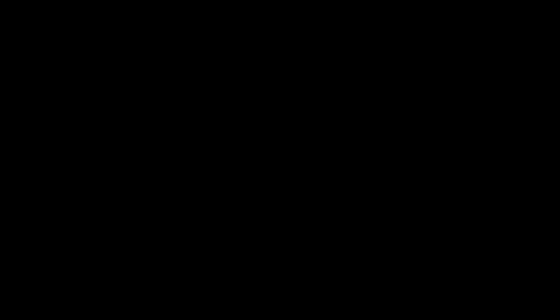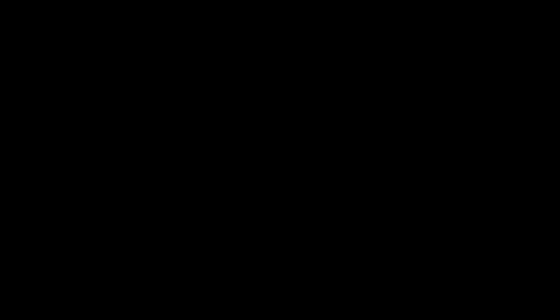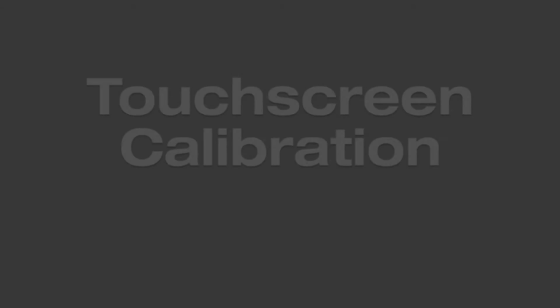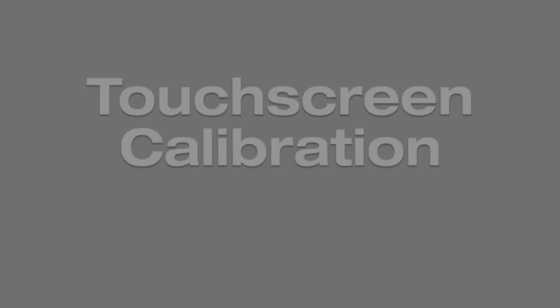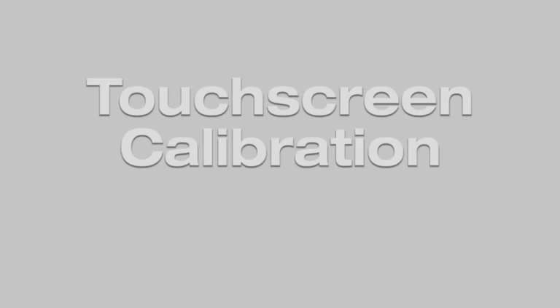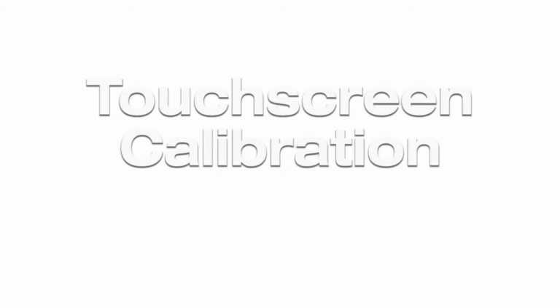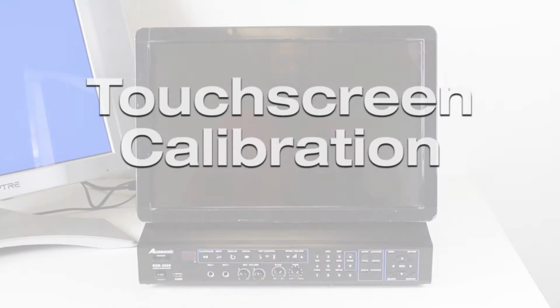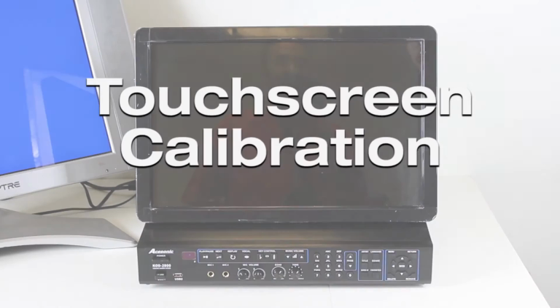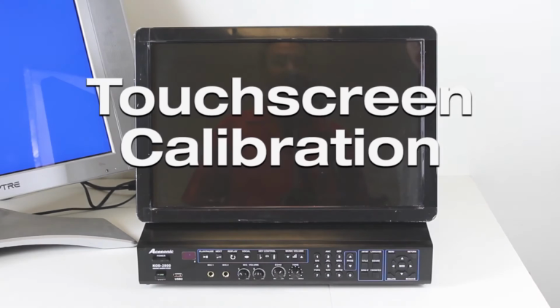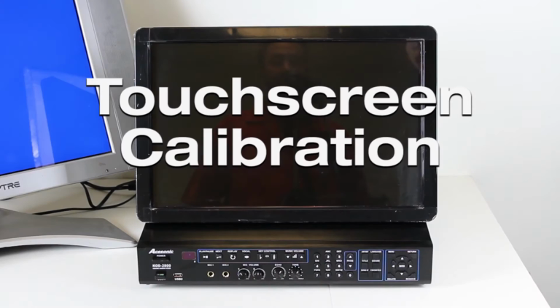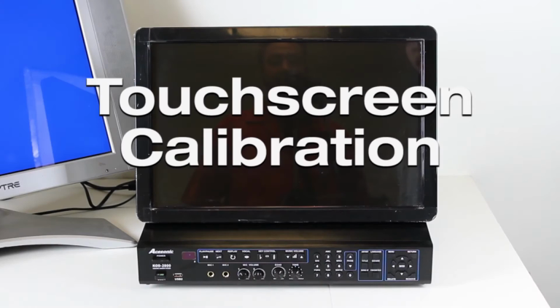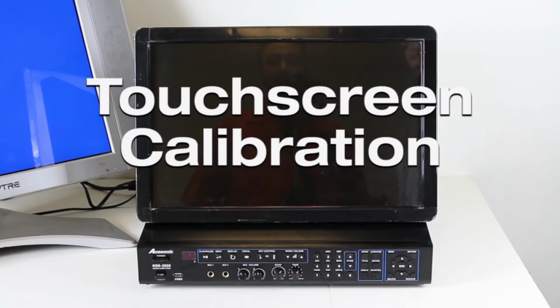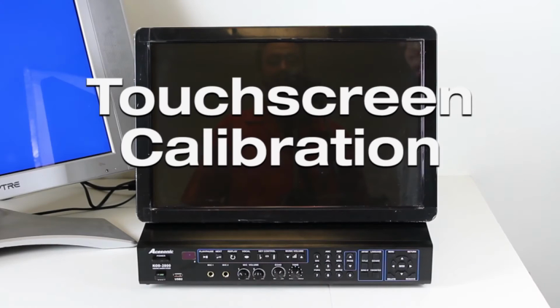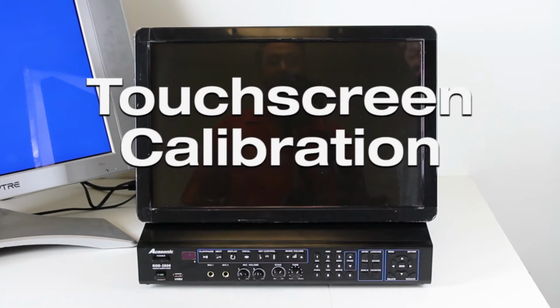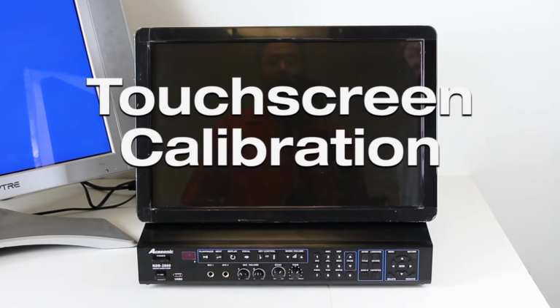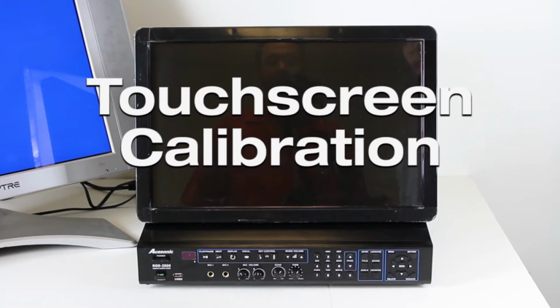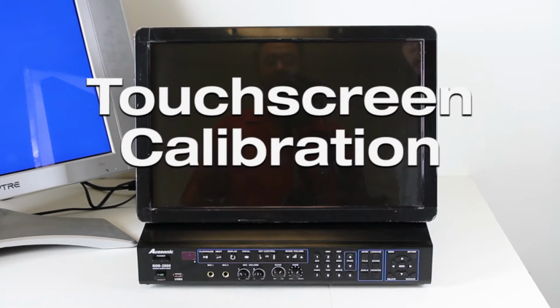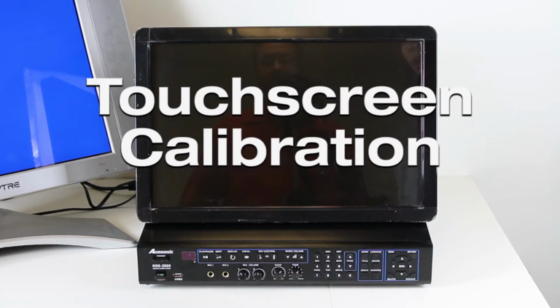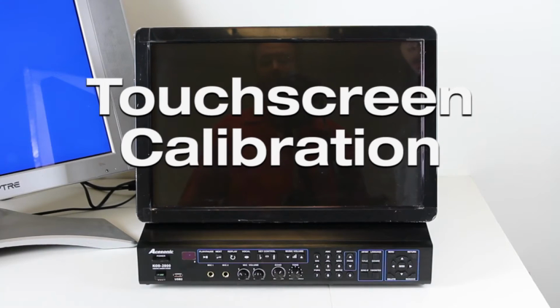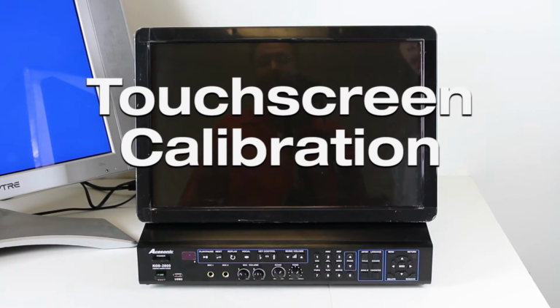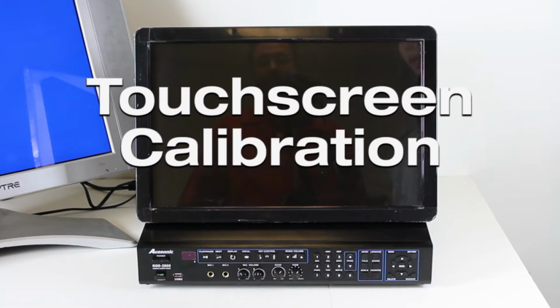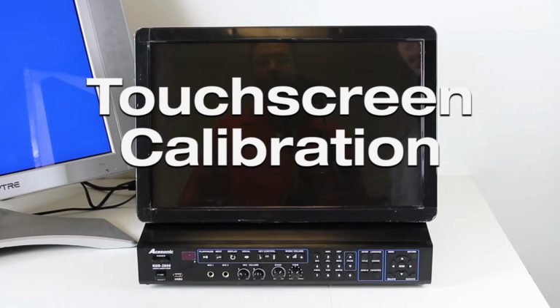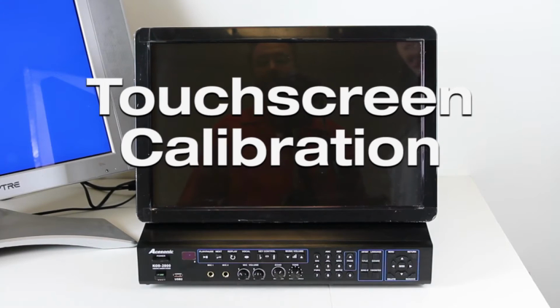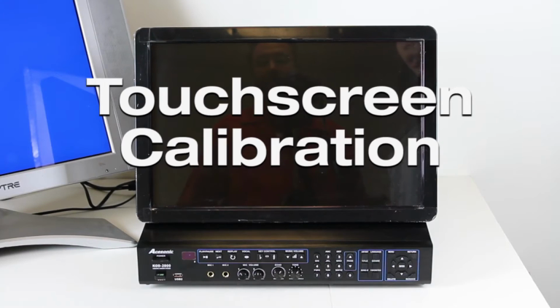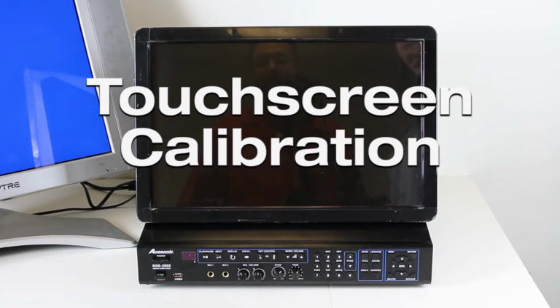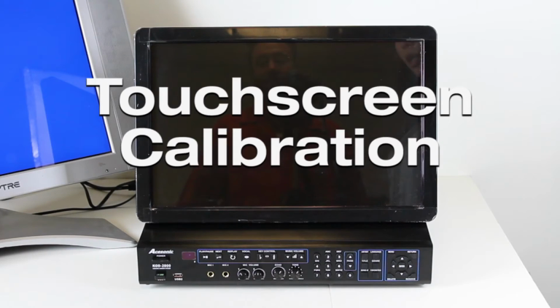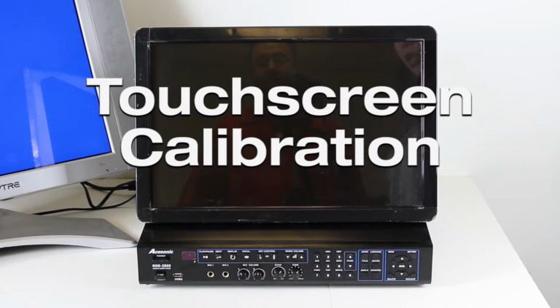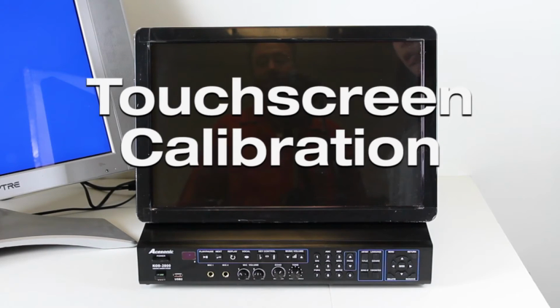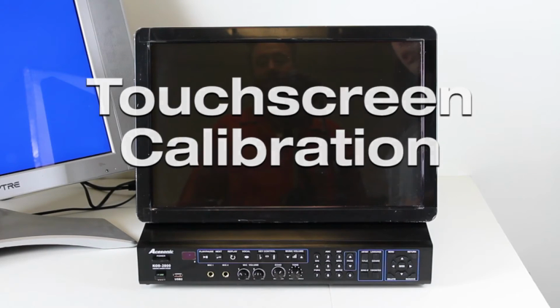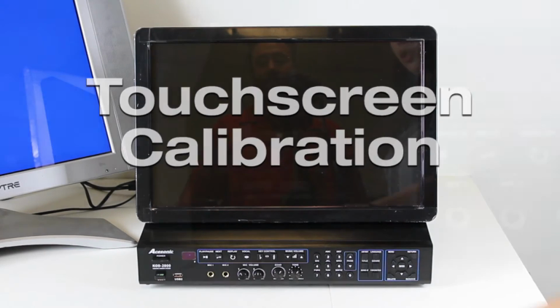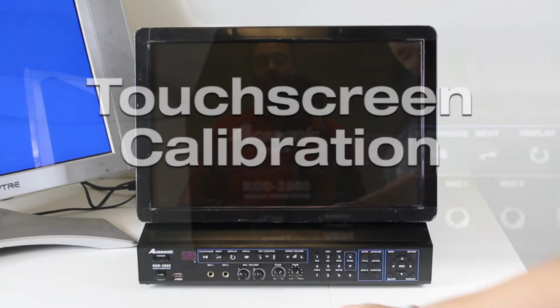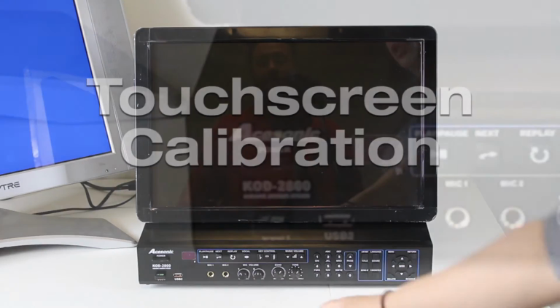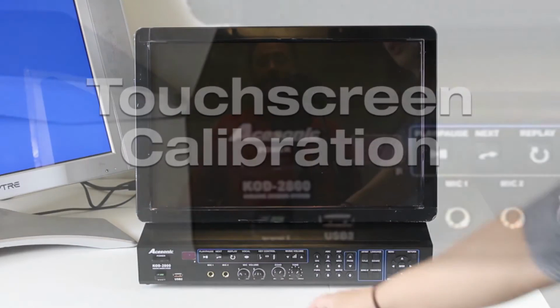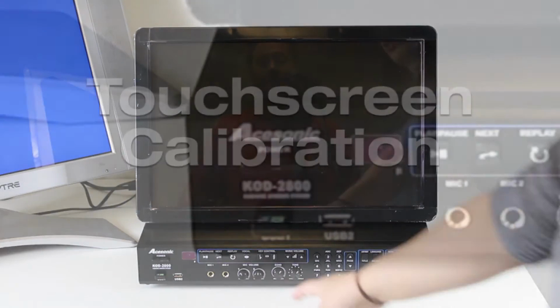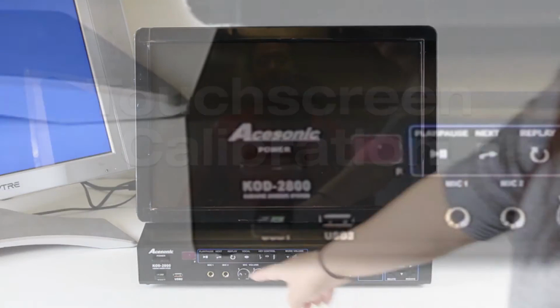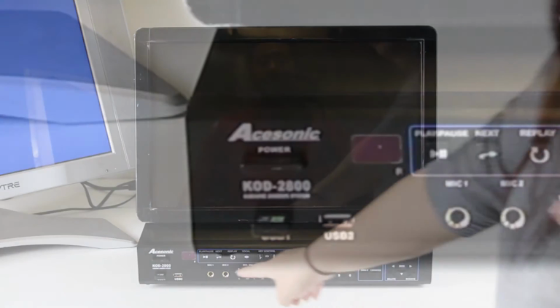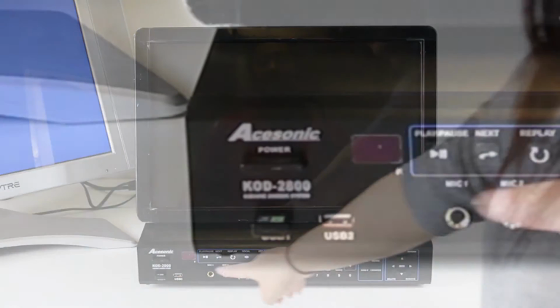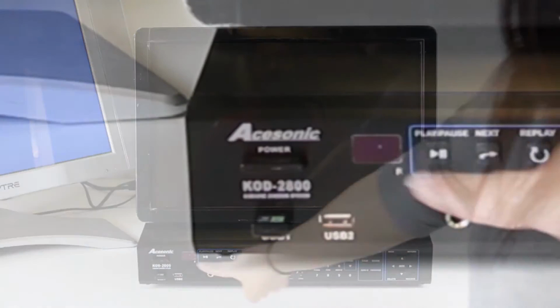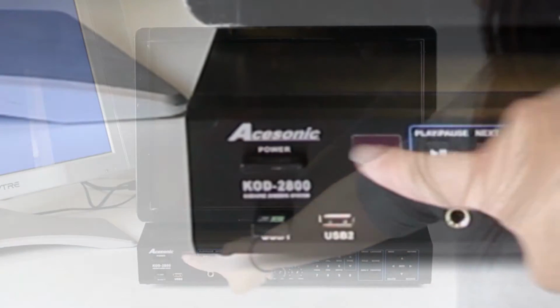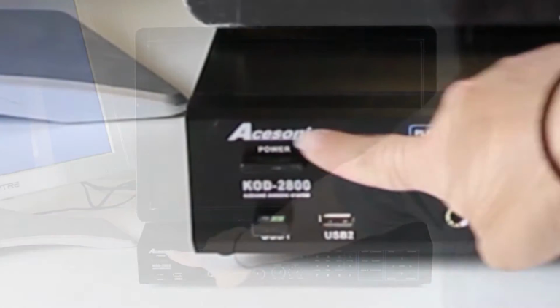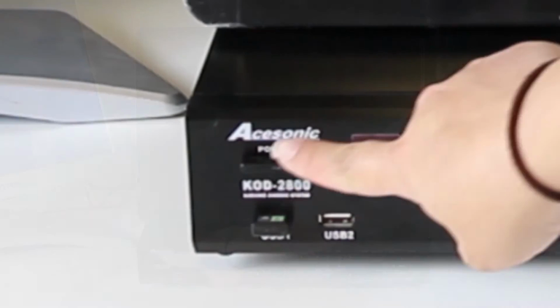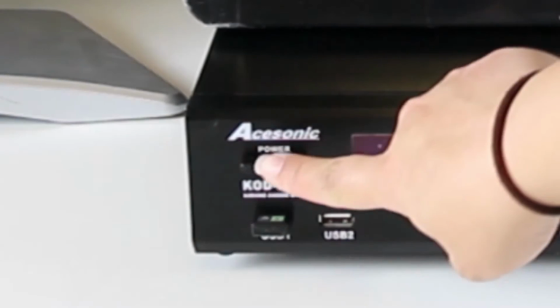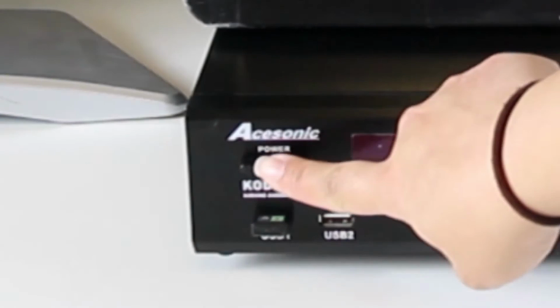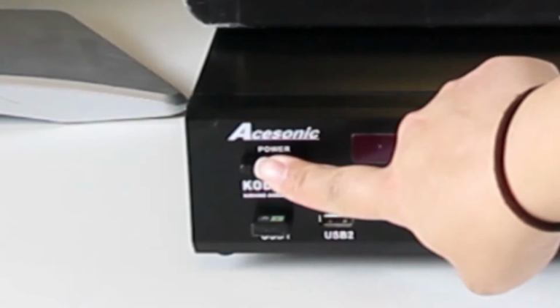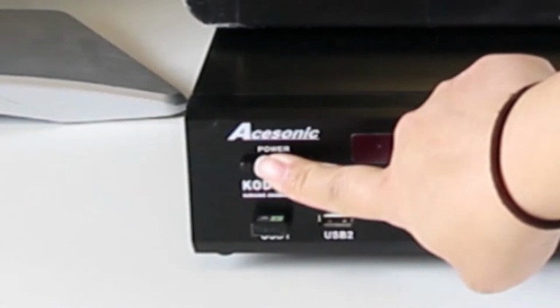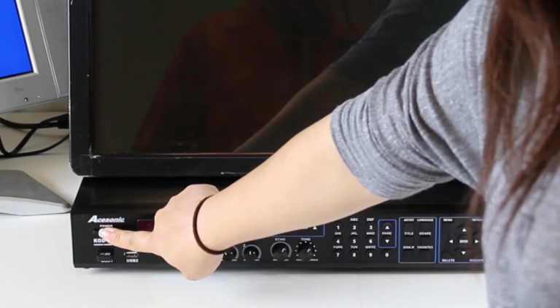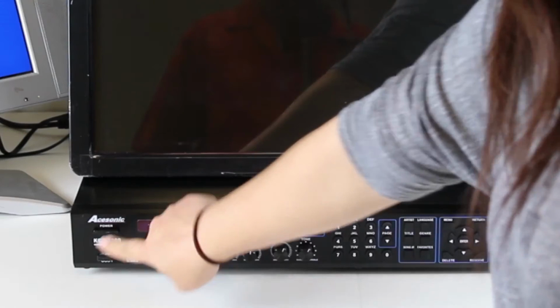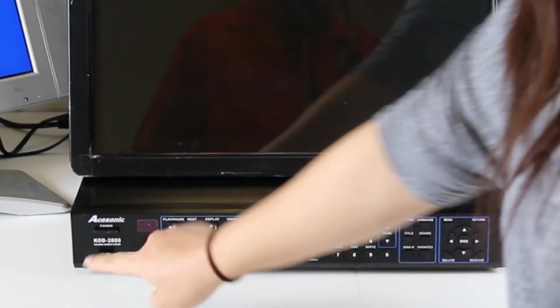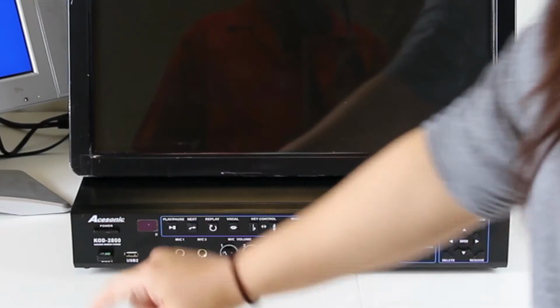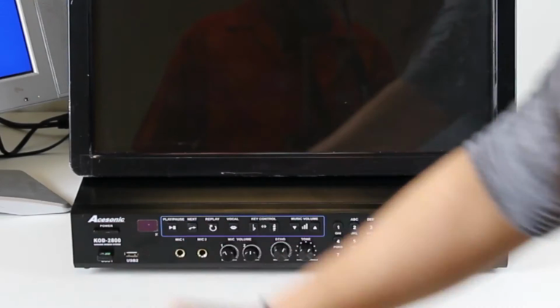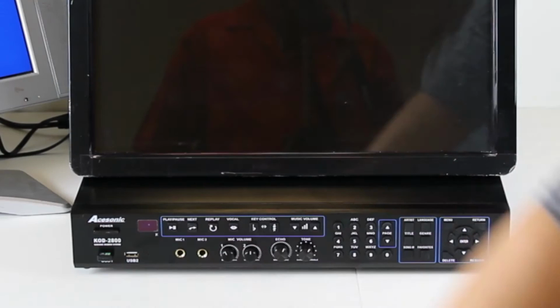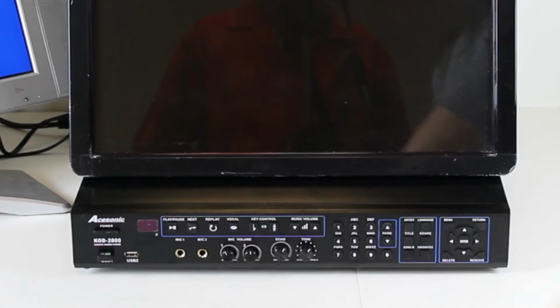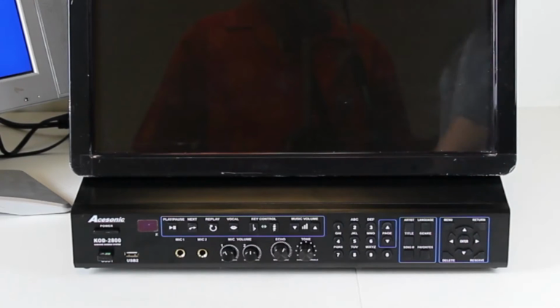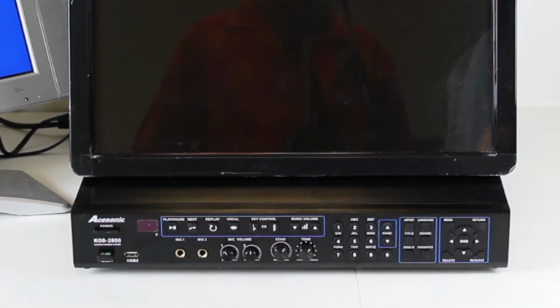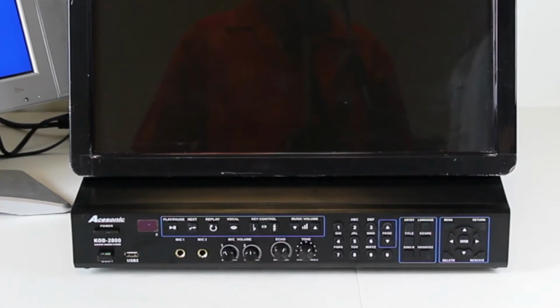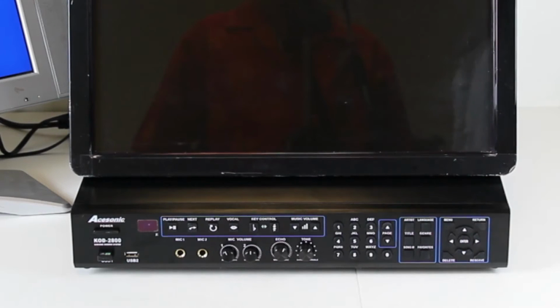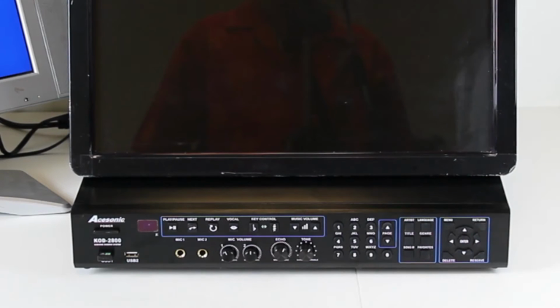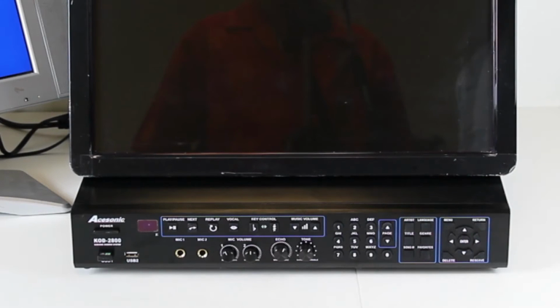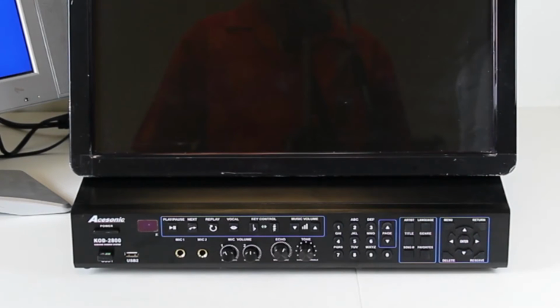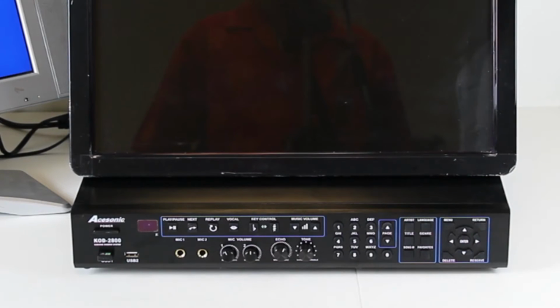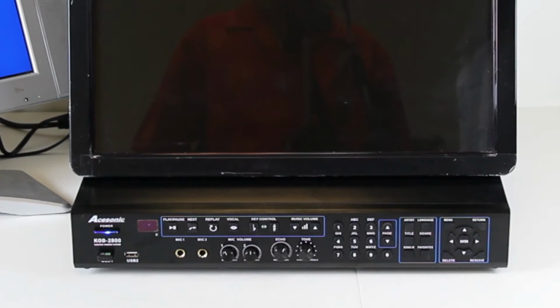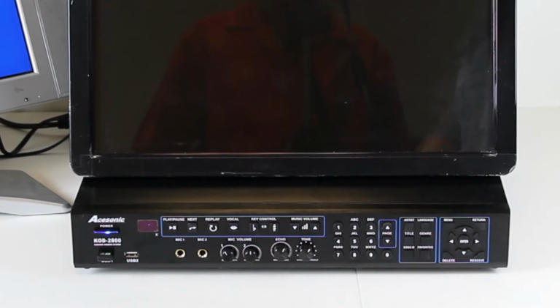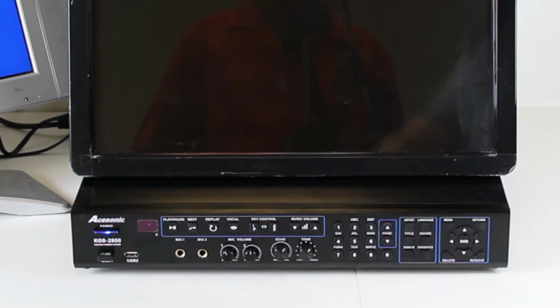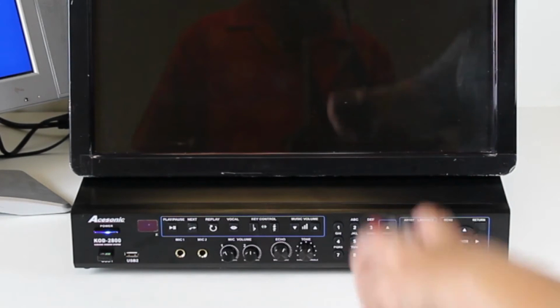Touch screen calibration. Turn on the power button of the KOD 28000.